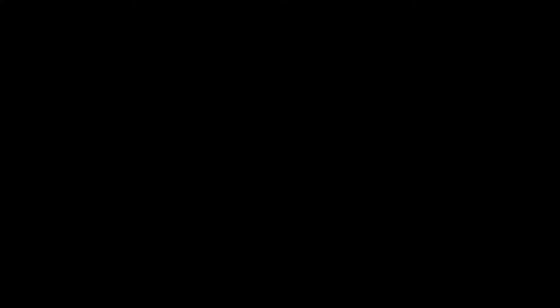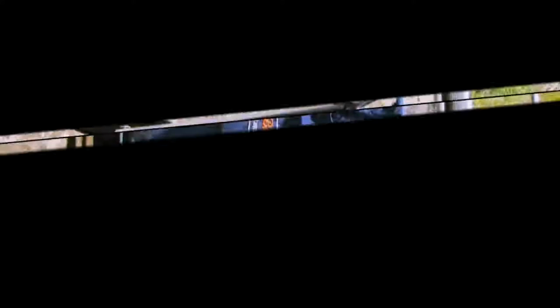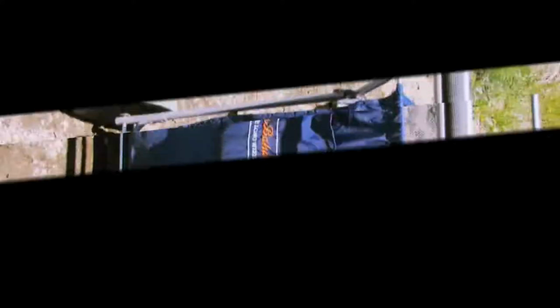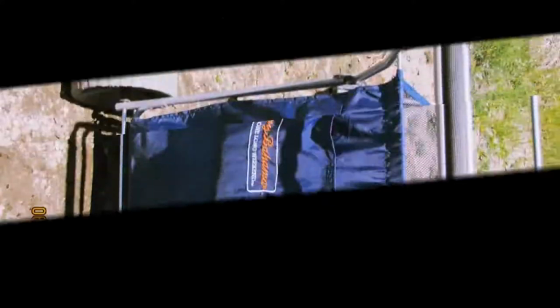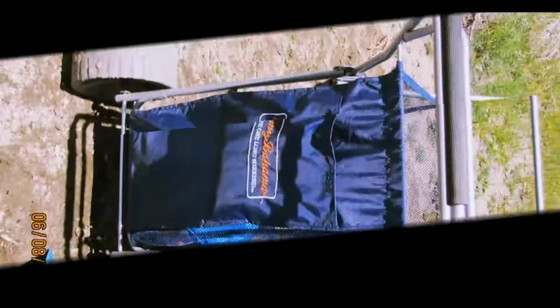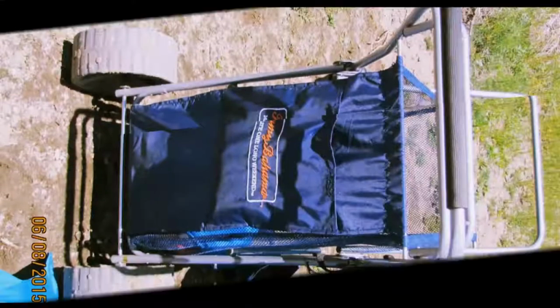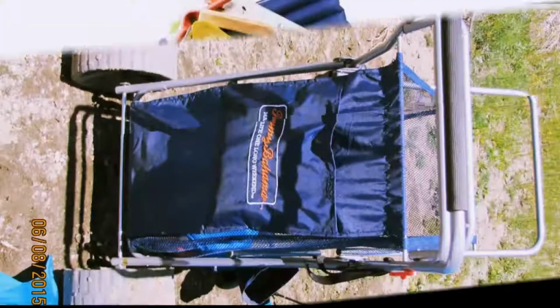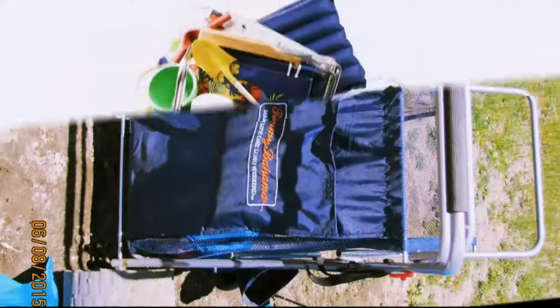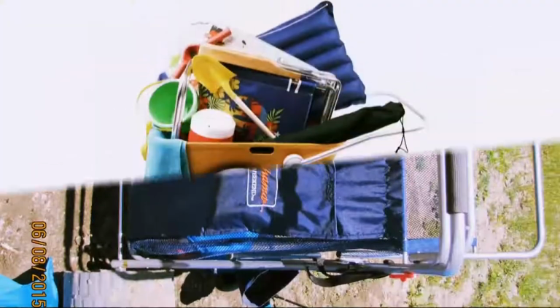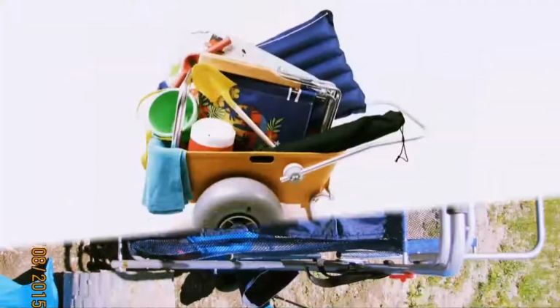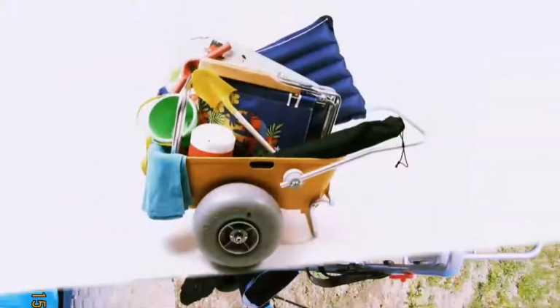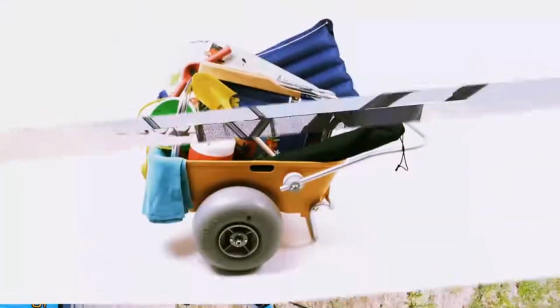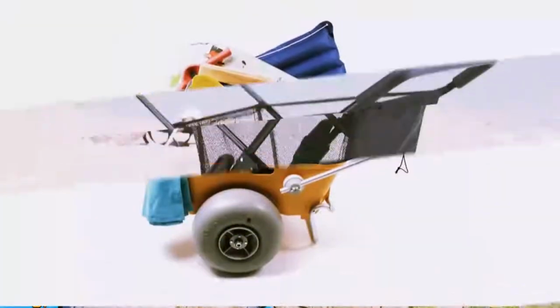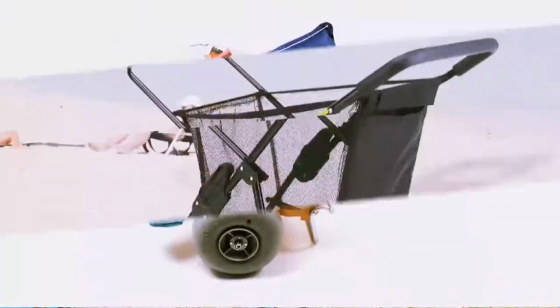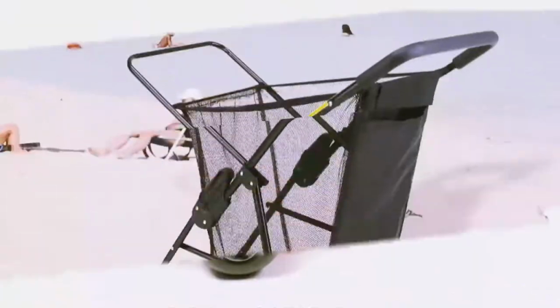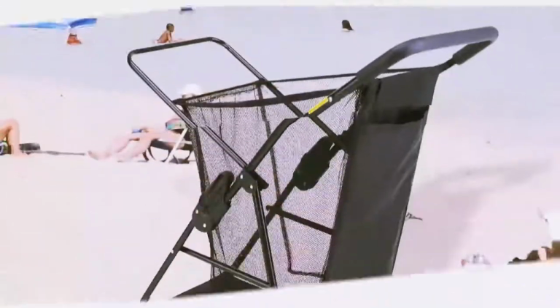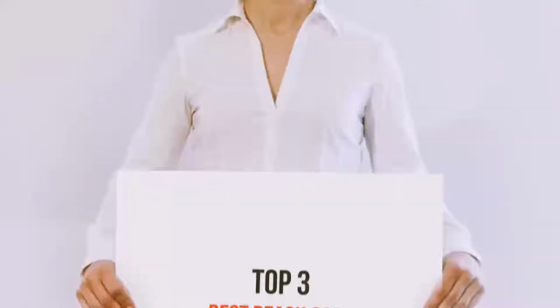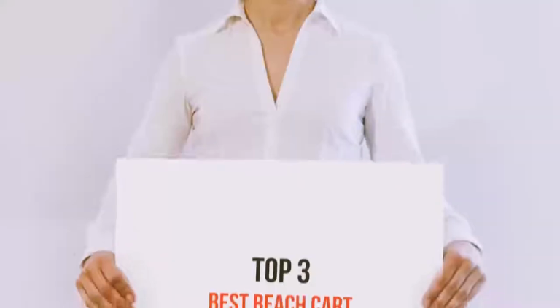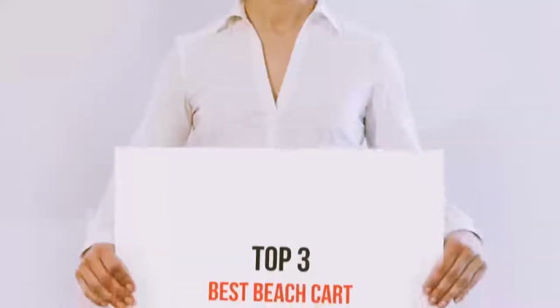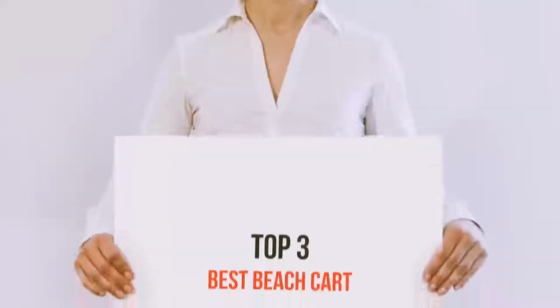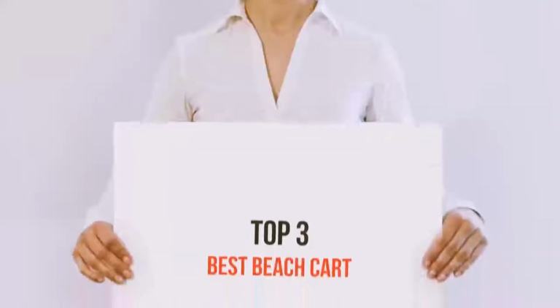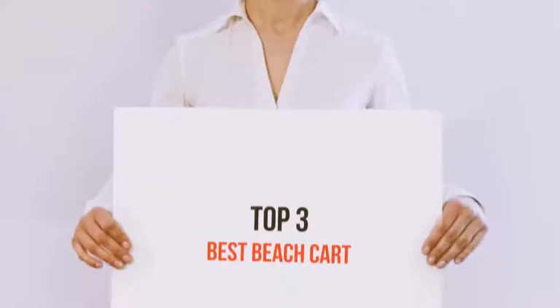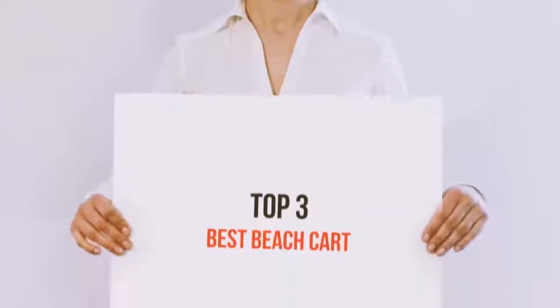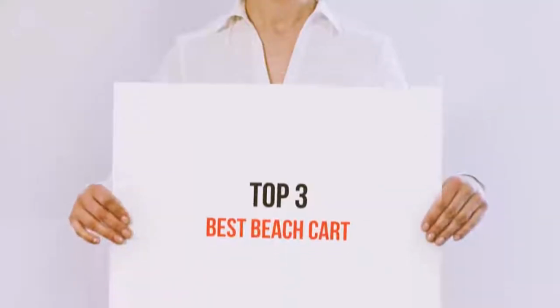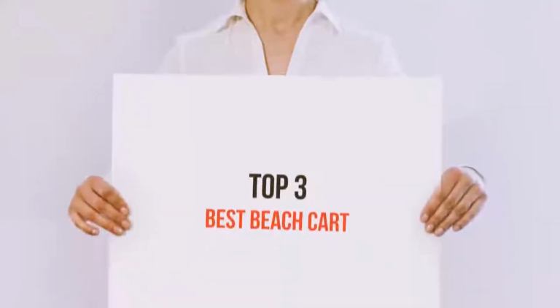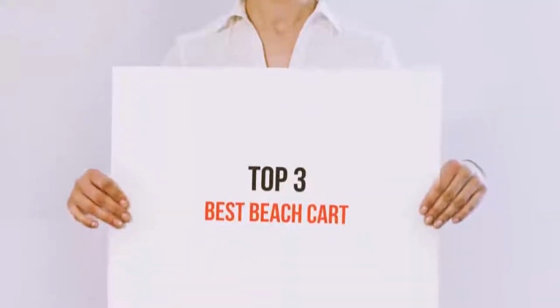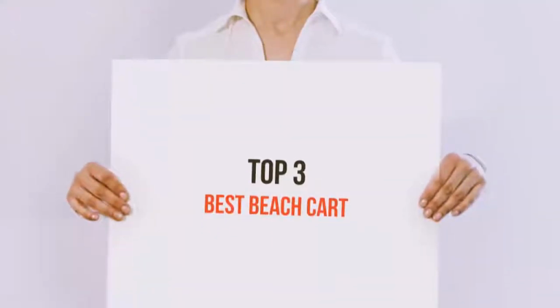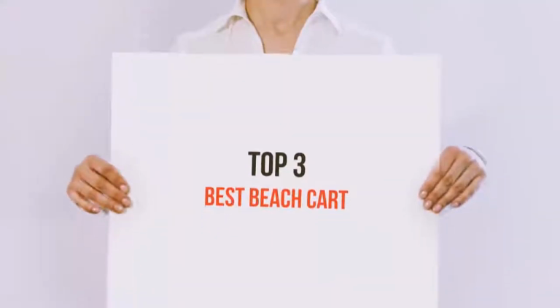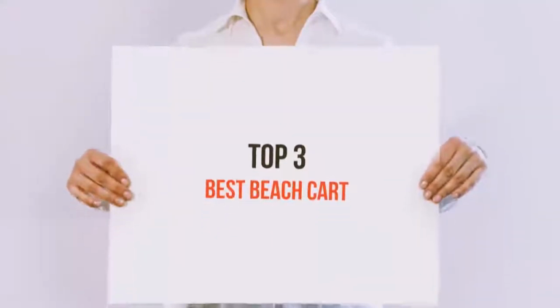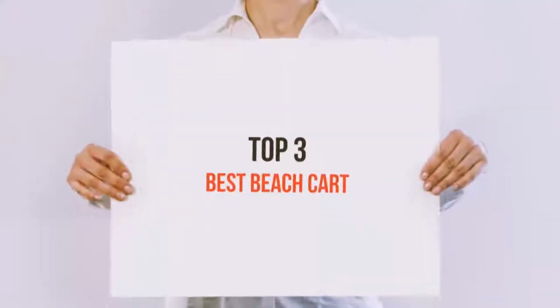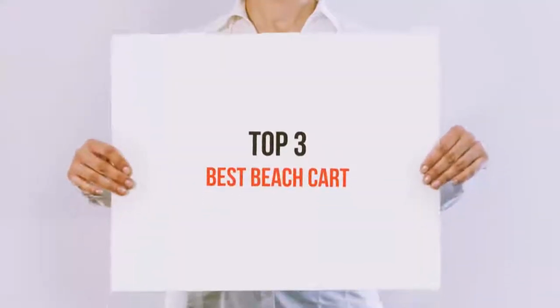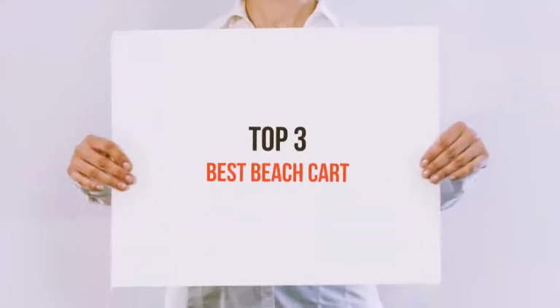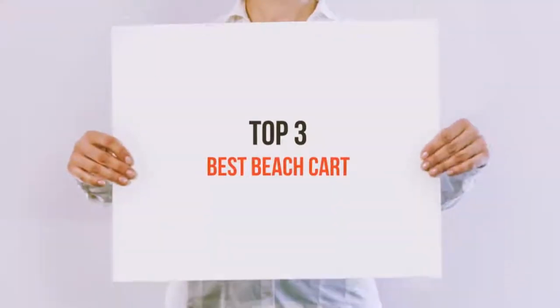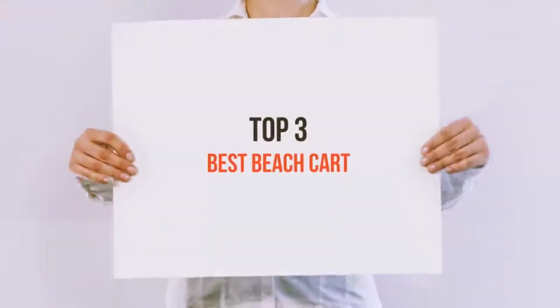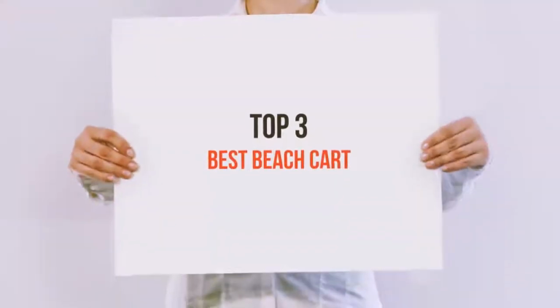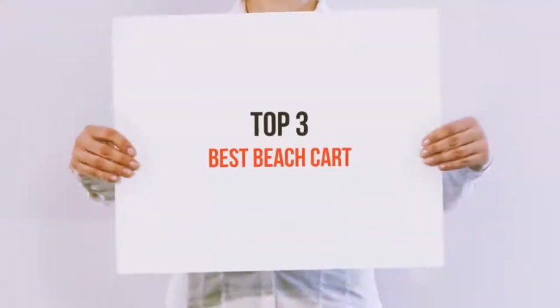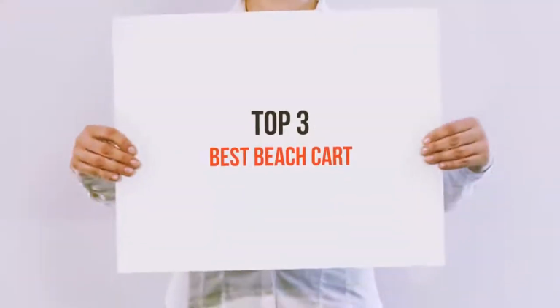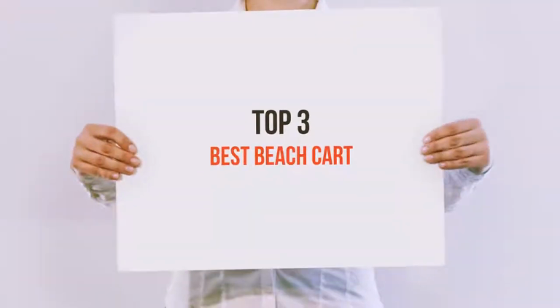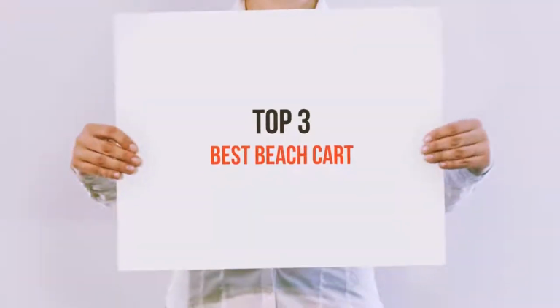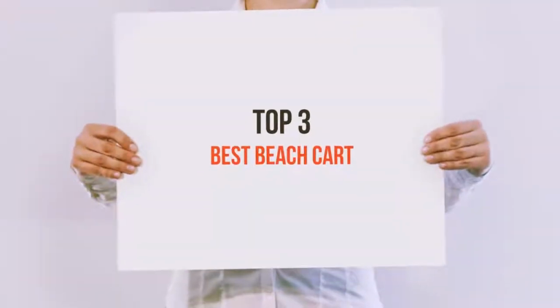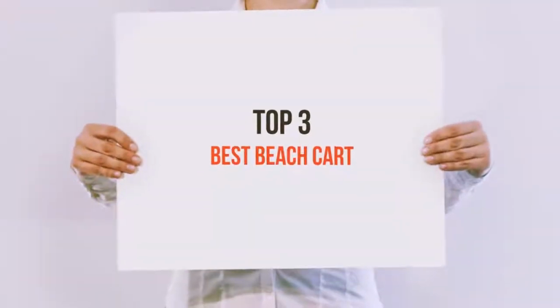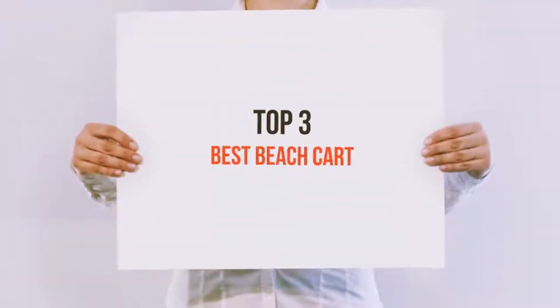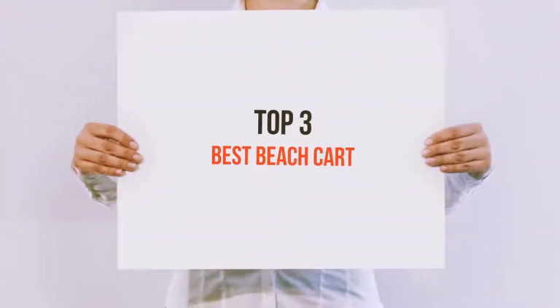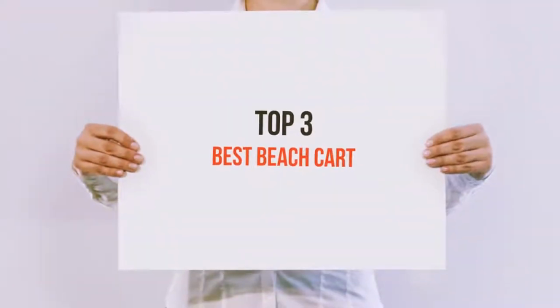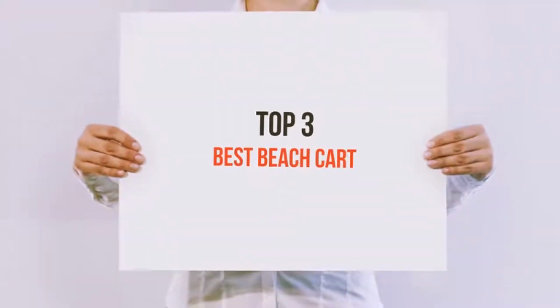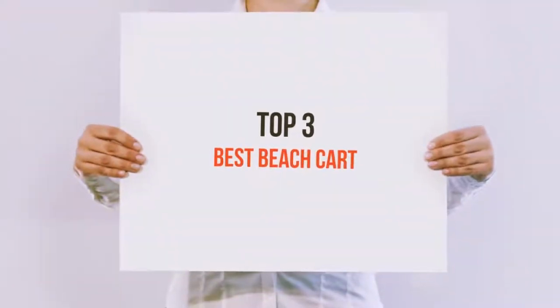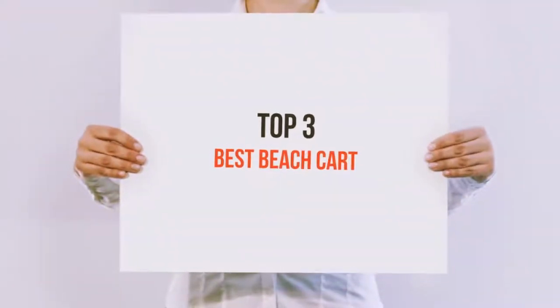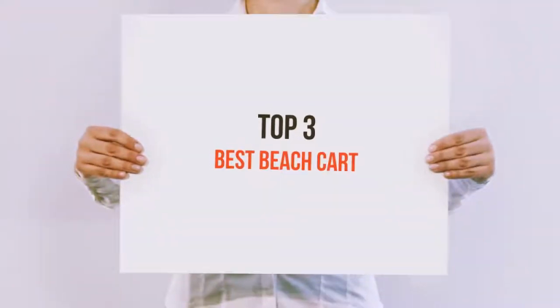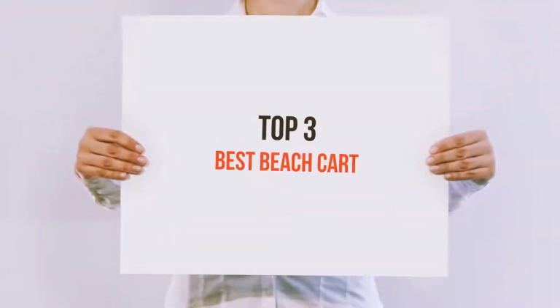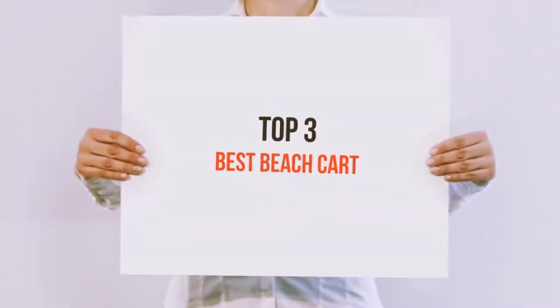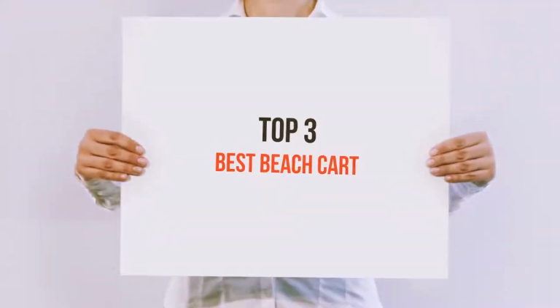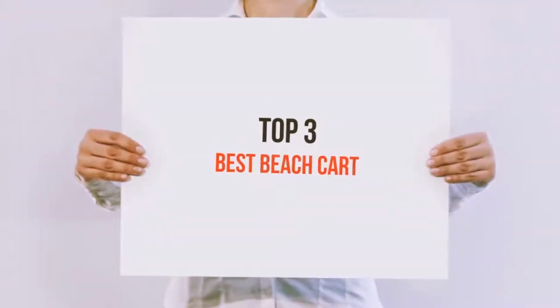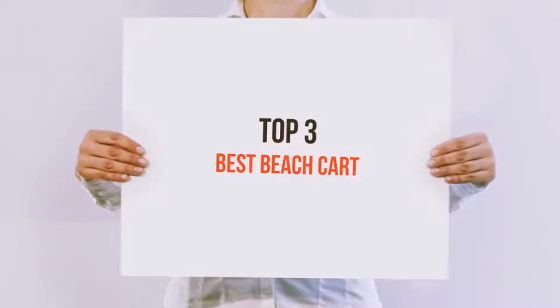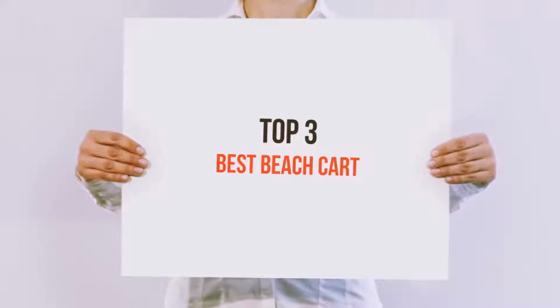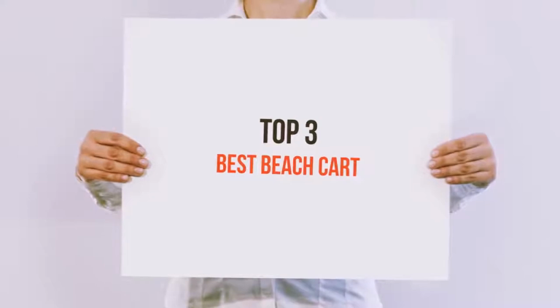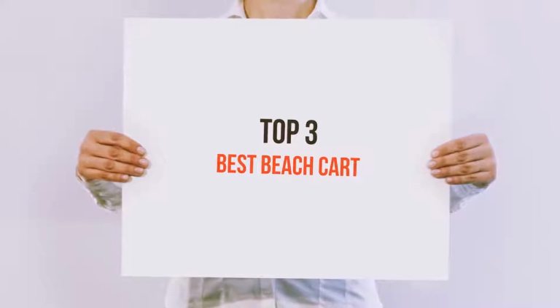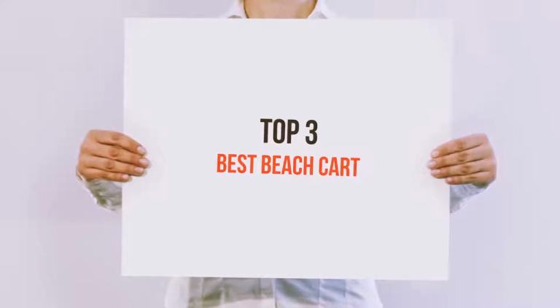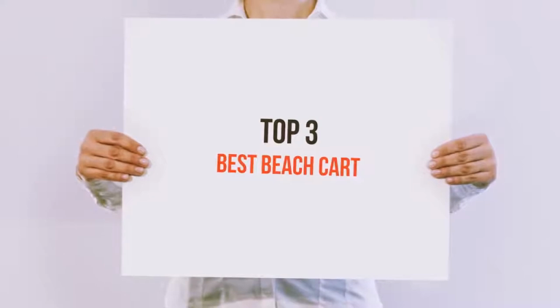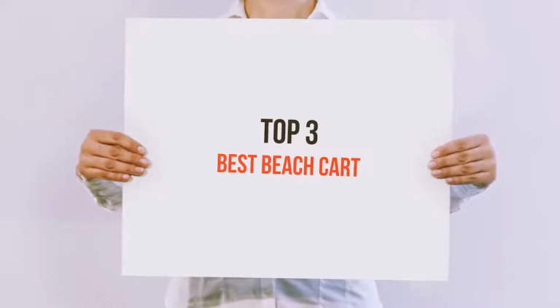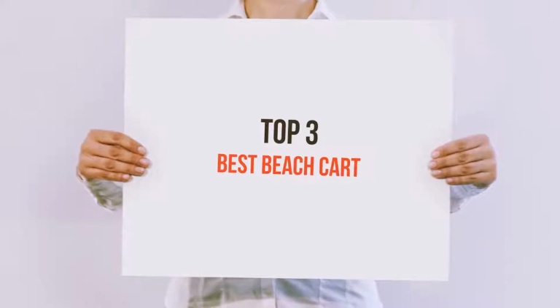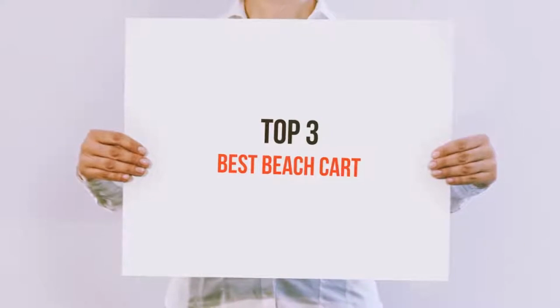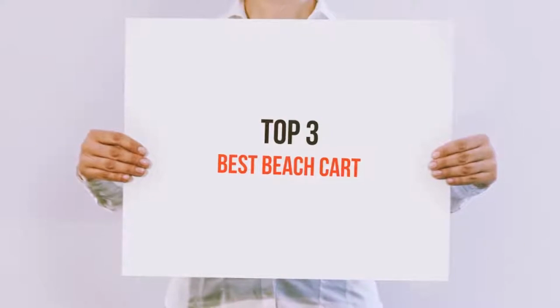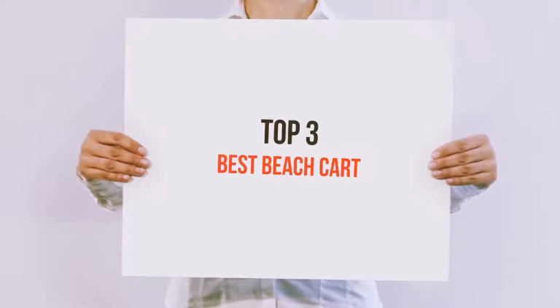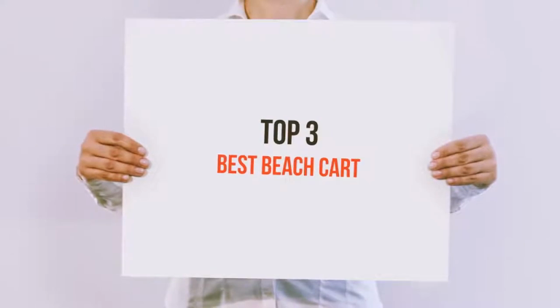Hi everyone, welcome back to my channel. Today I'm going to talk about the Top 3 Best Beach Carts.